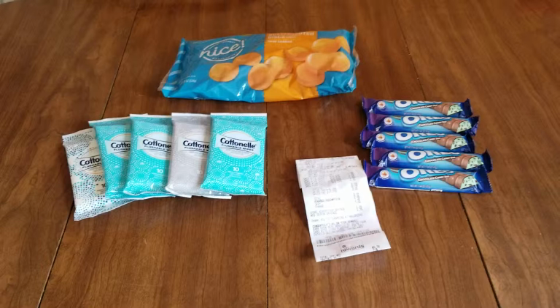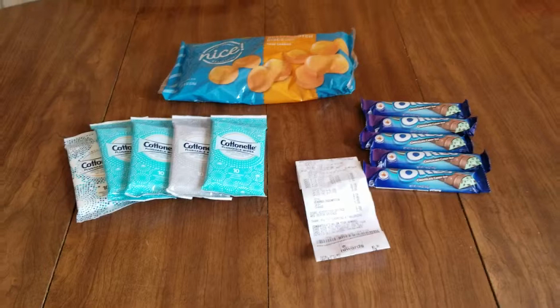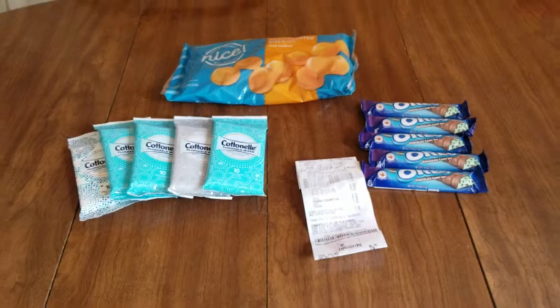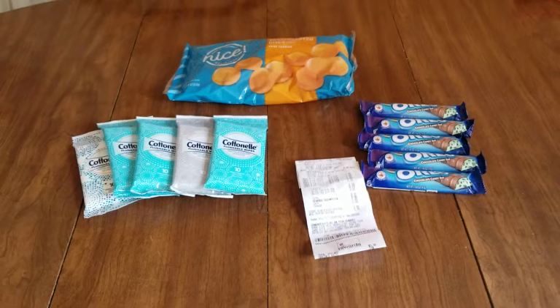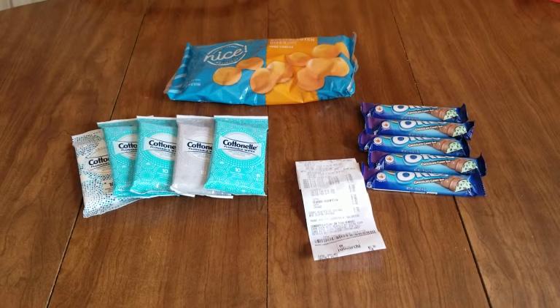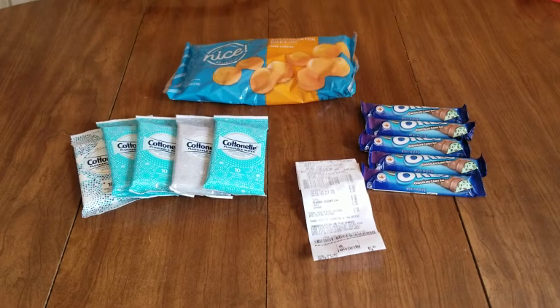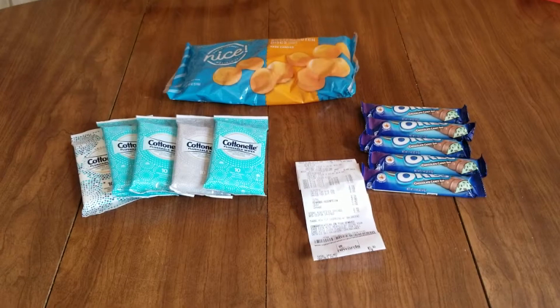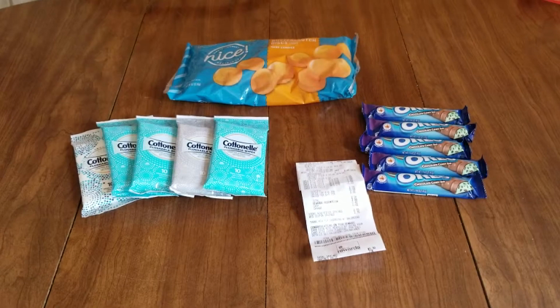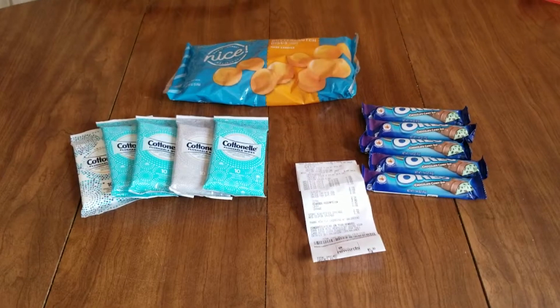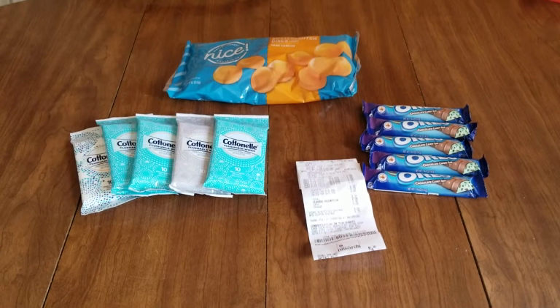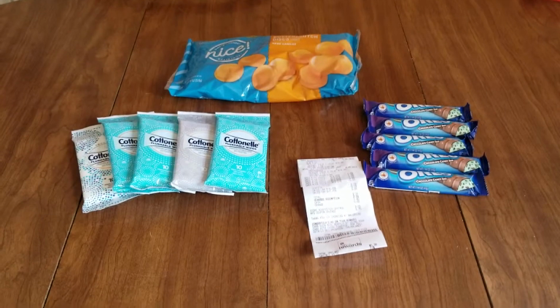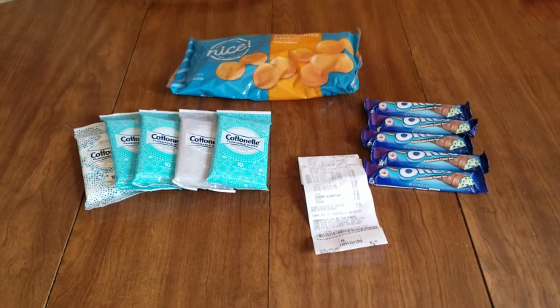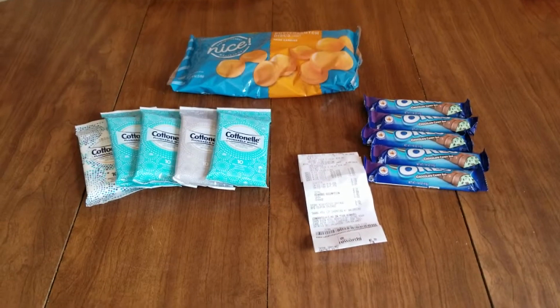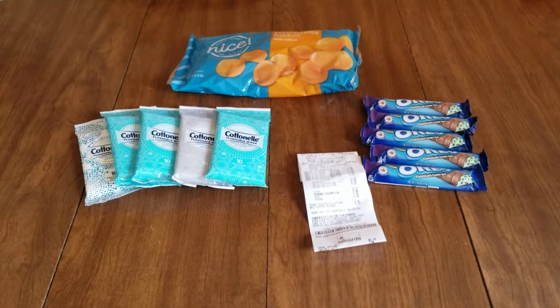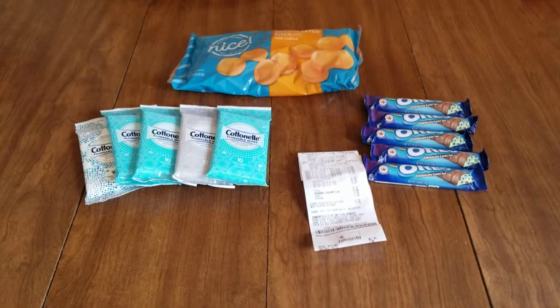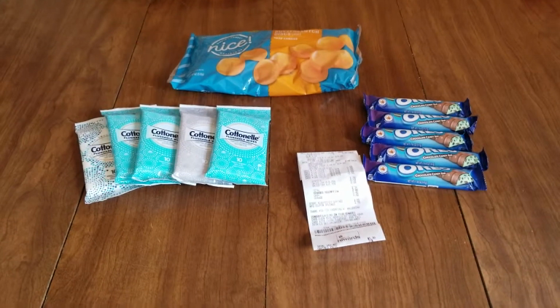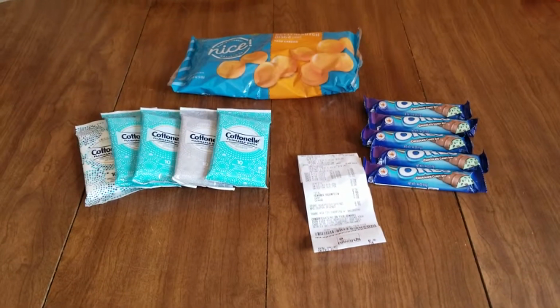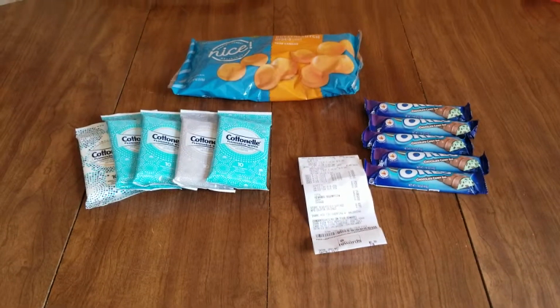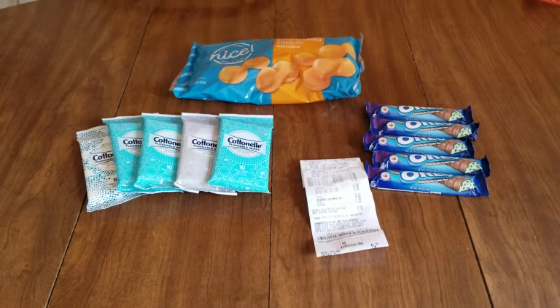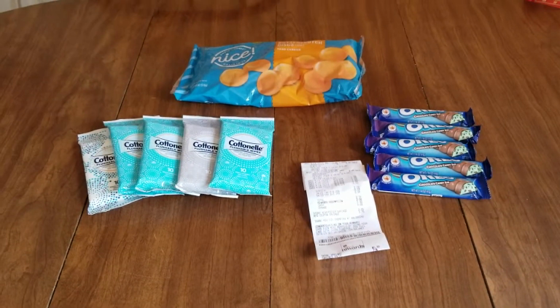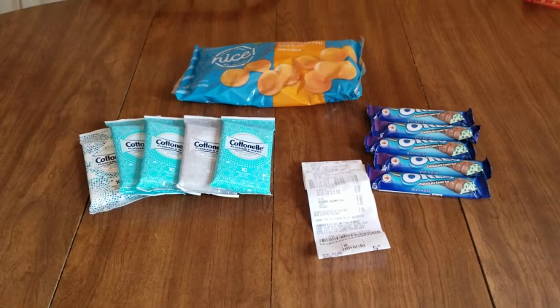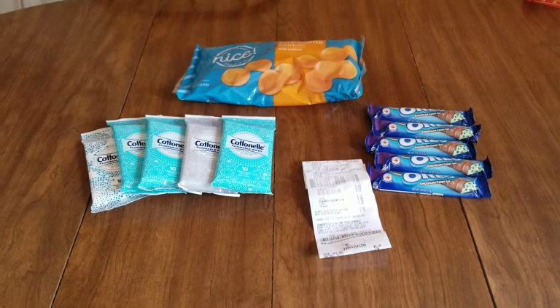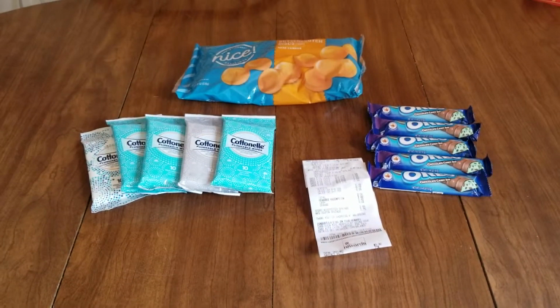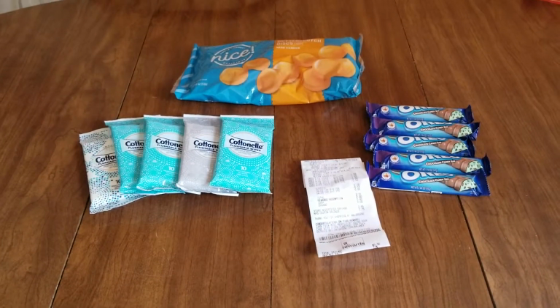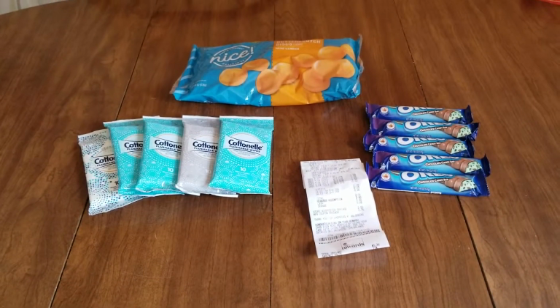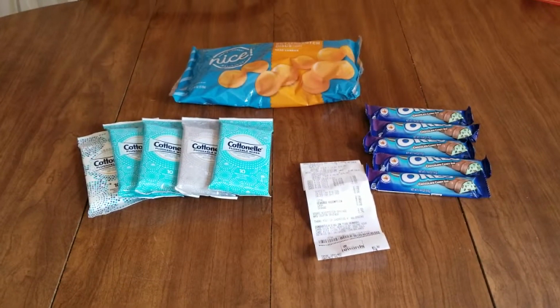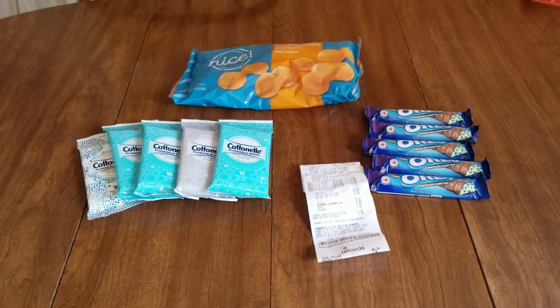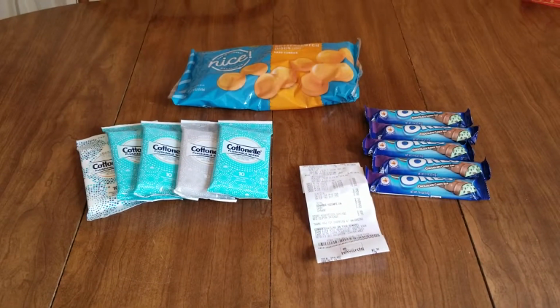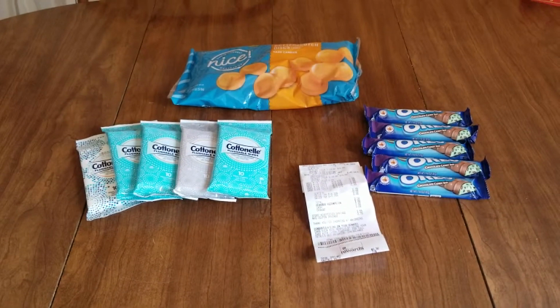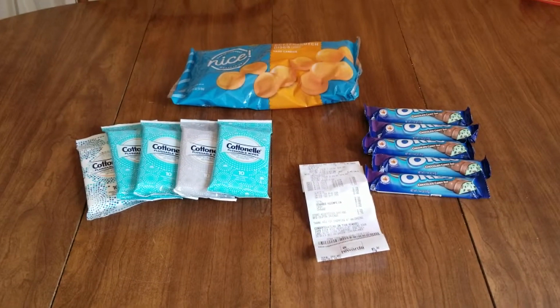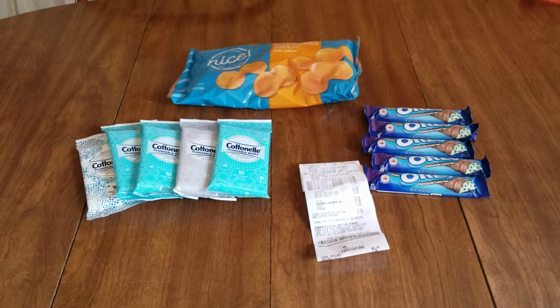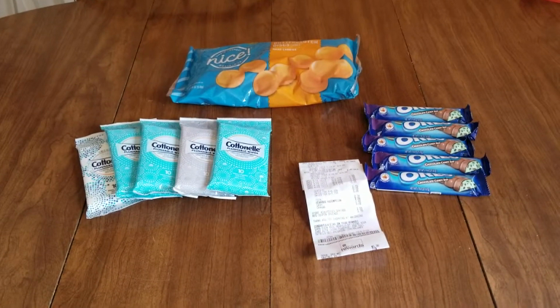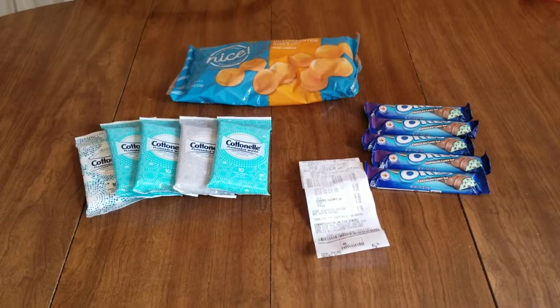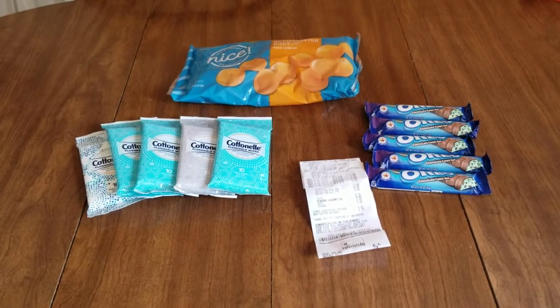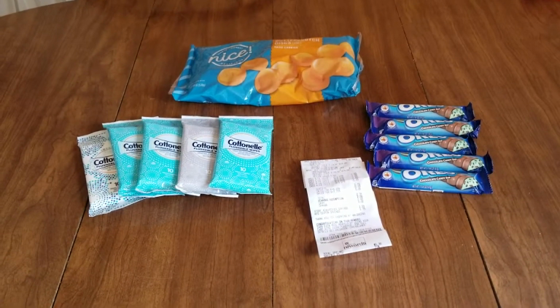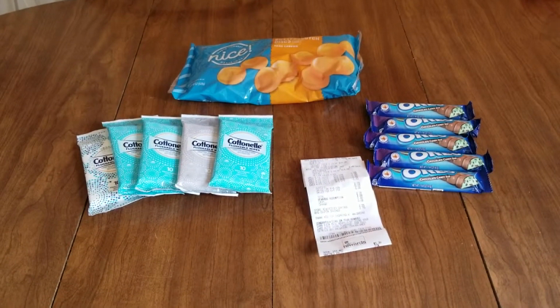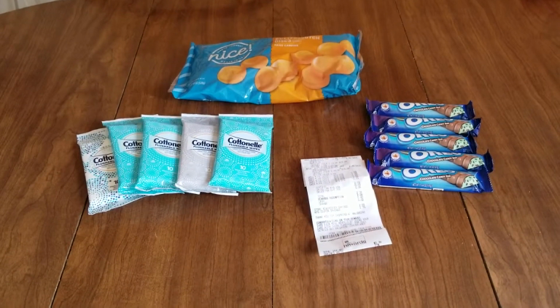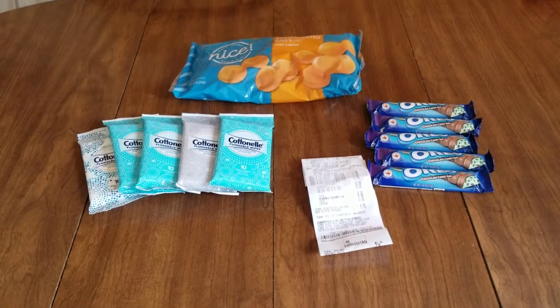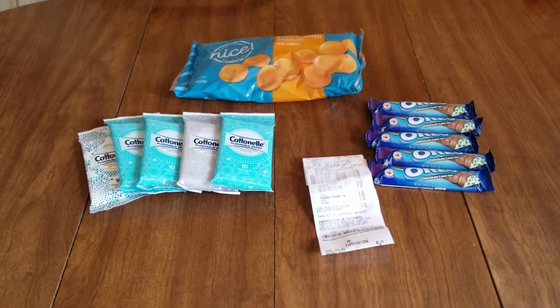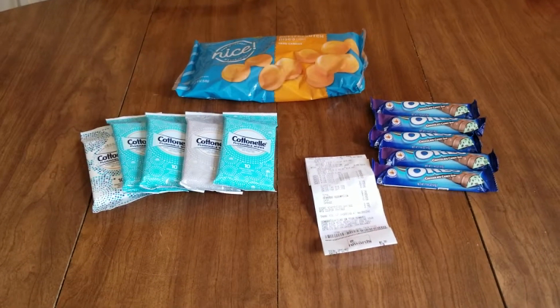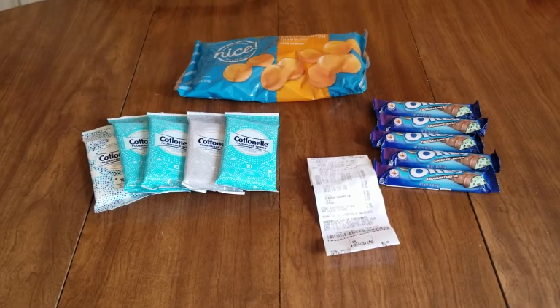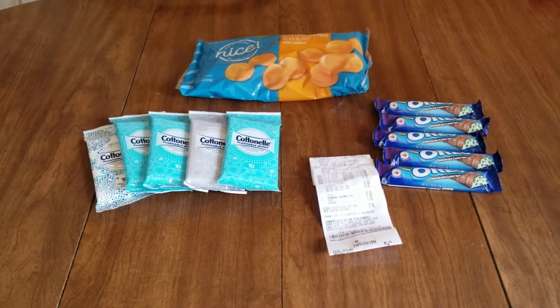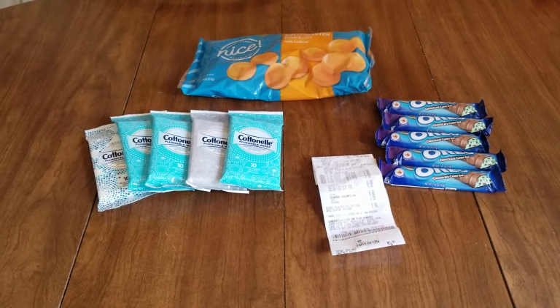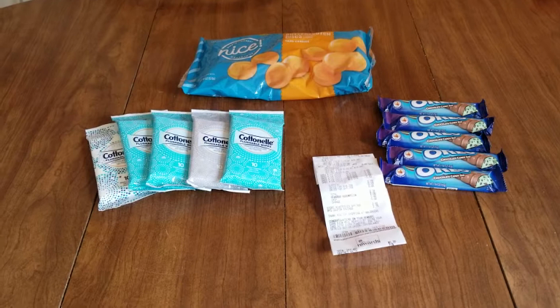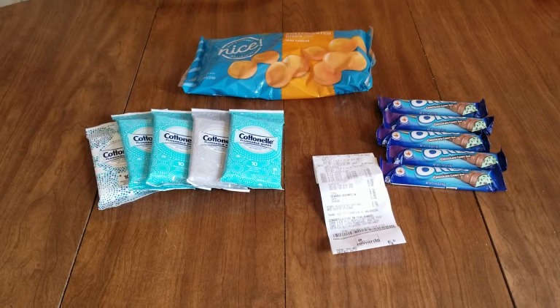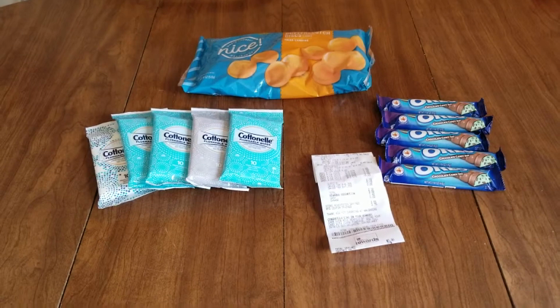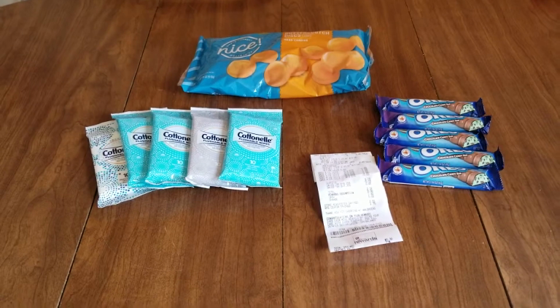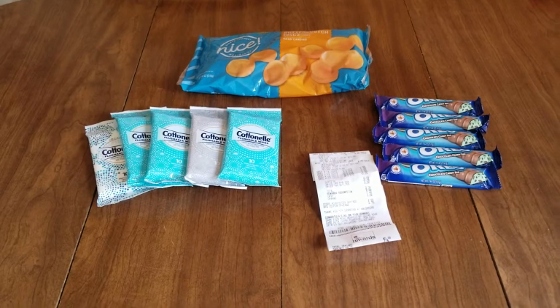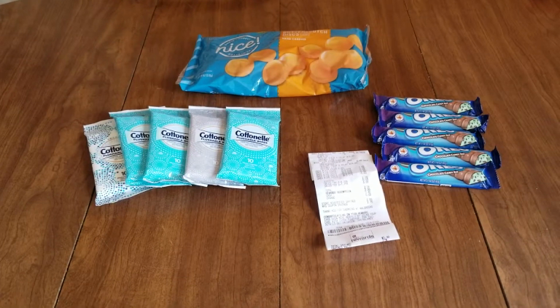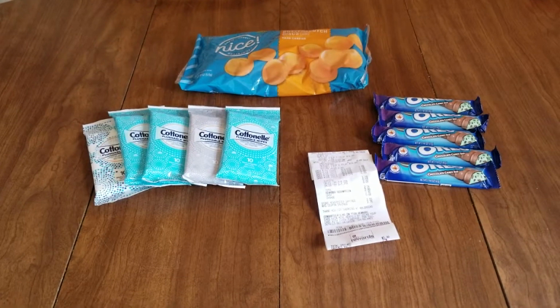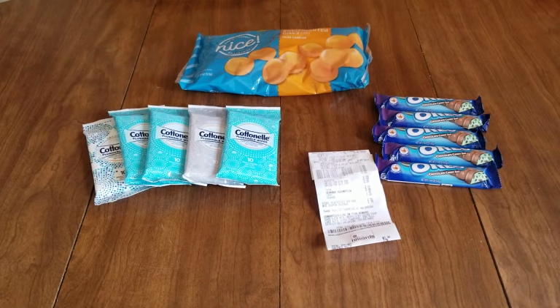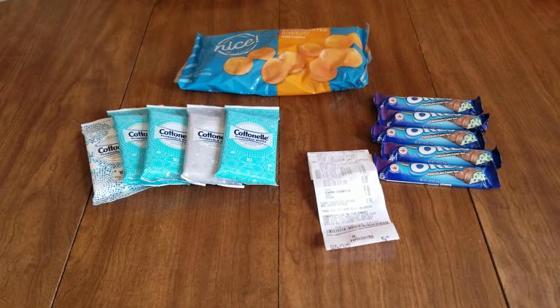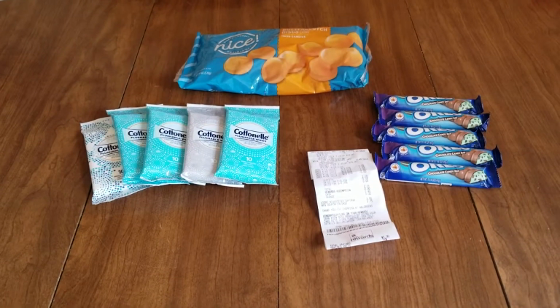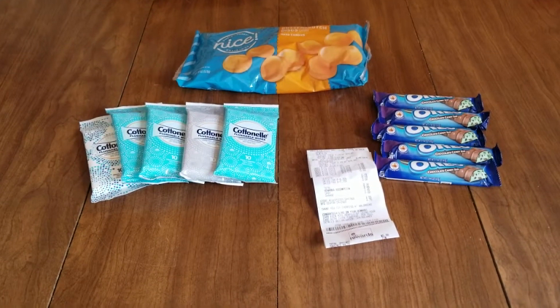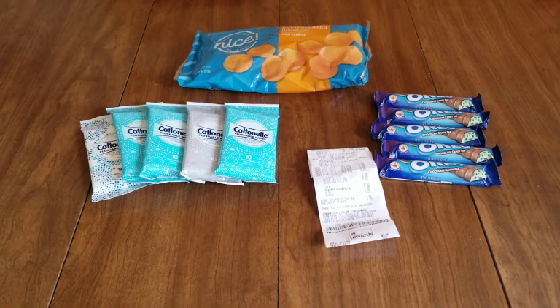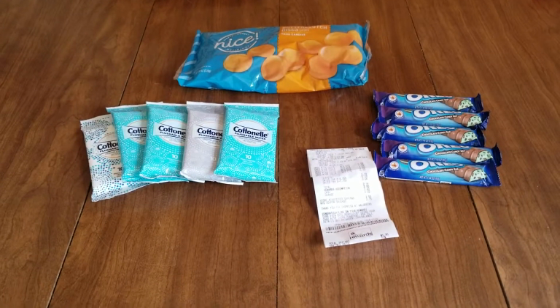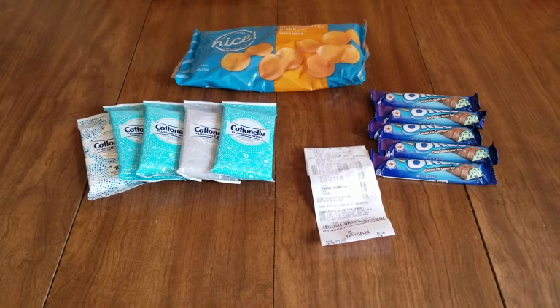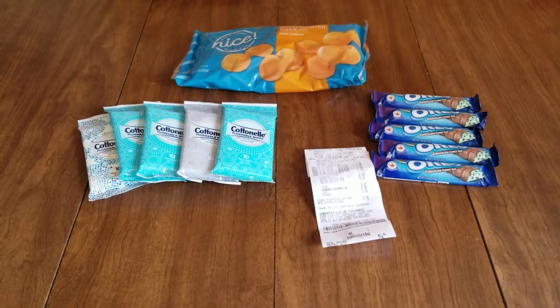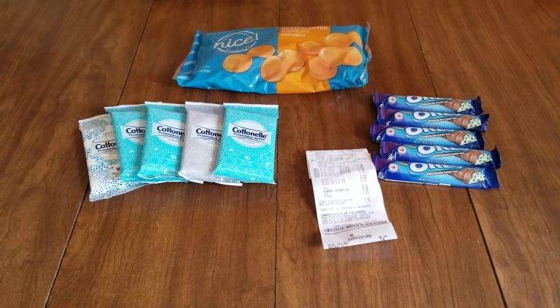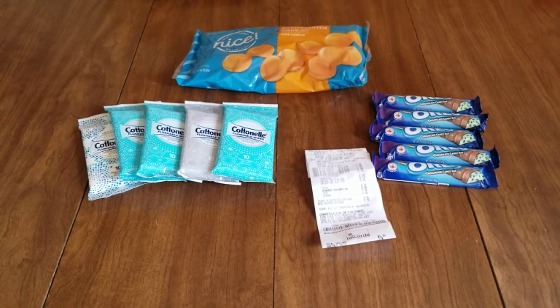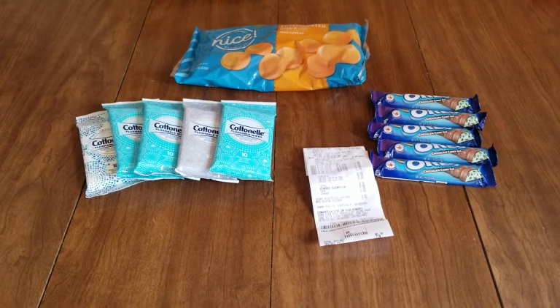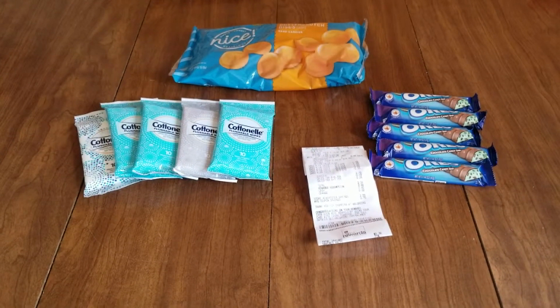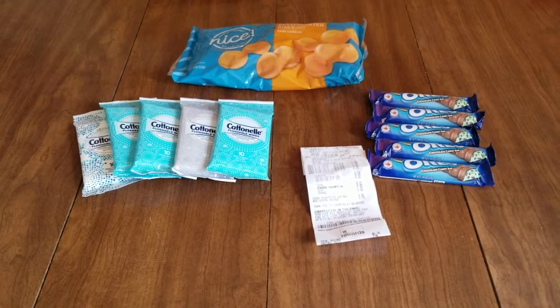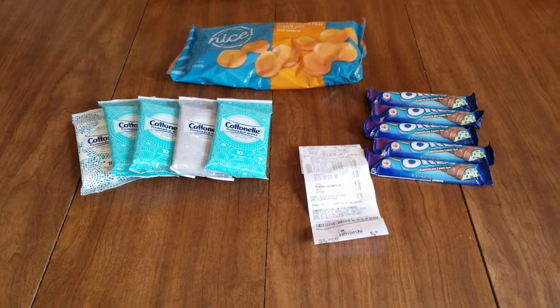Hey guys, welcome back to my channel. This is Ashley on Deals and More with Mommy of Four. Really quick Walgreens haul for you today.